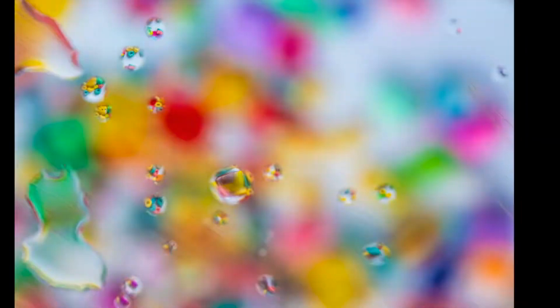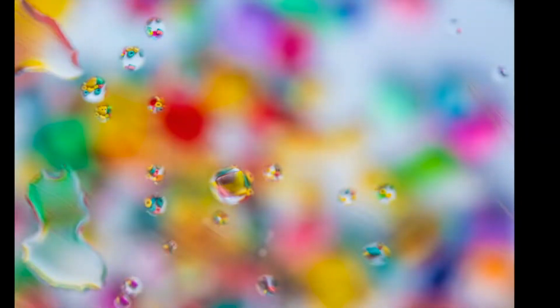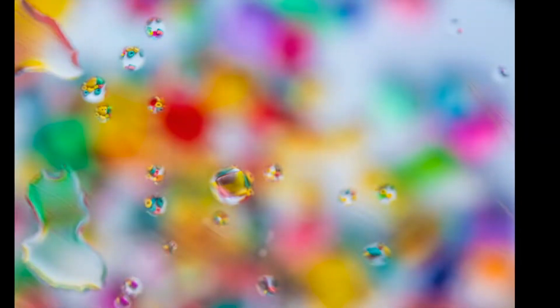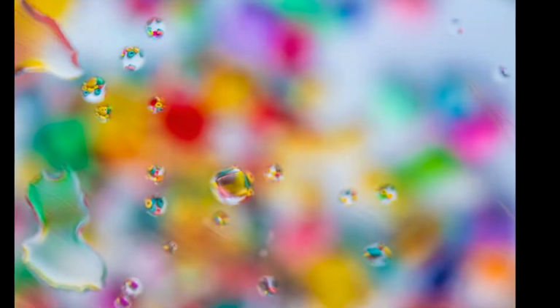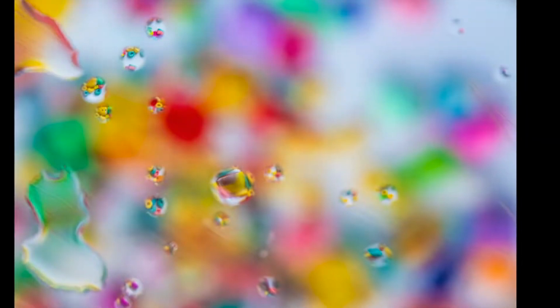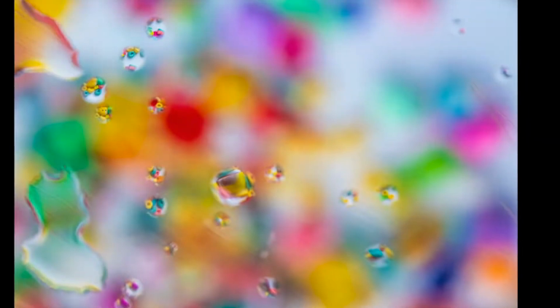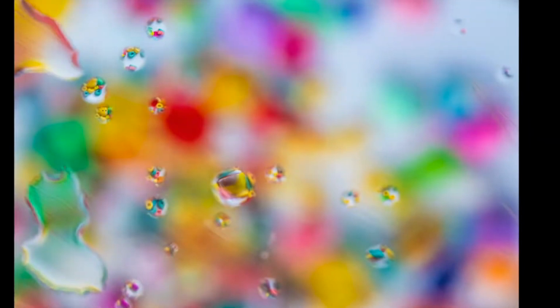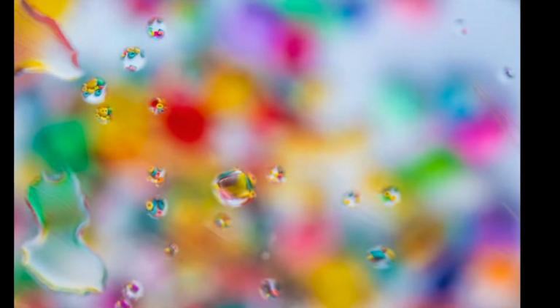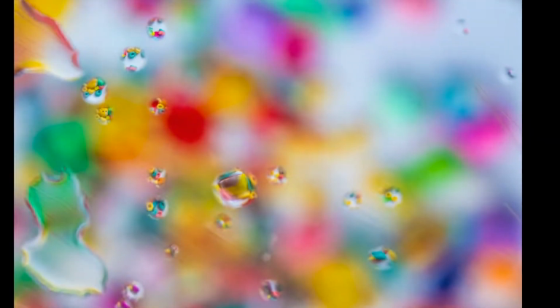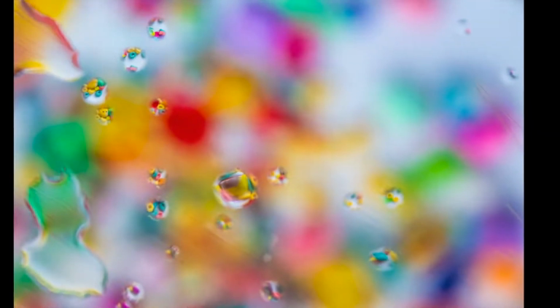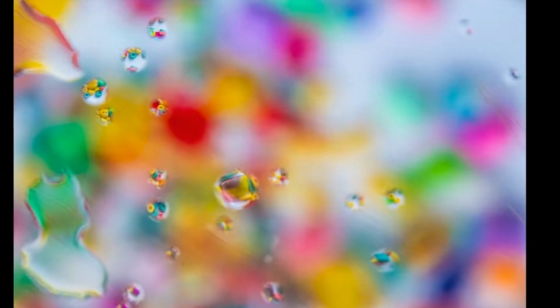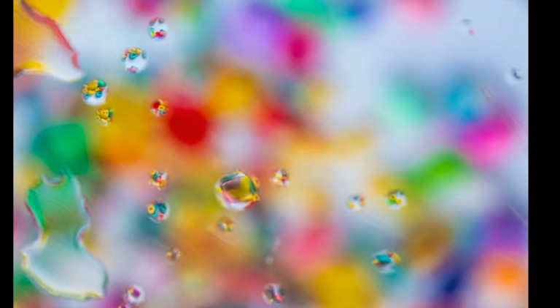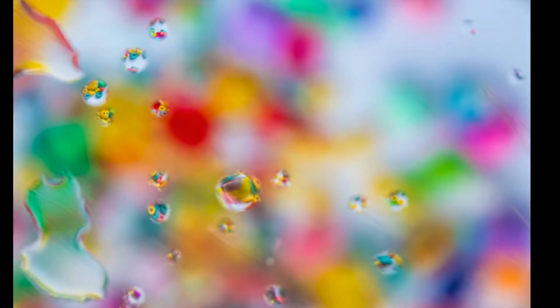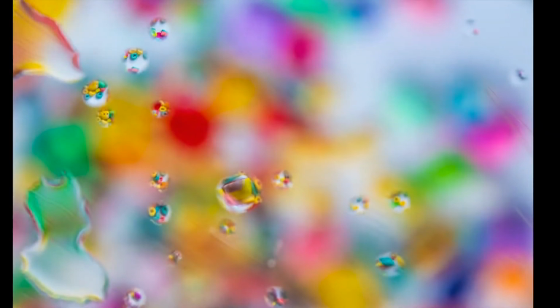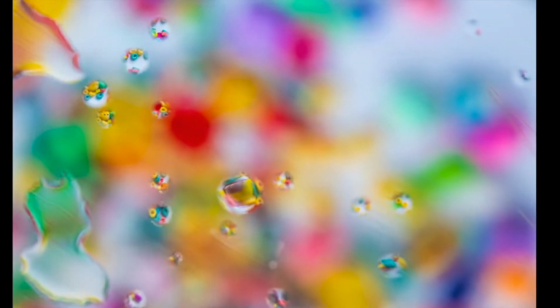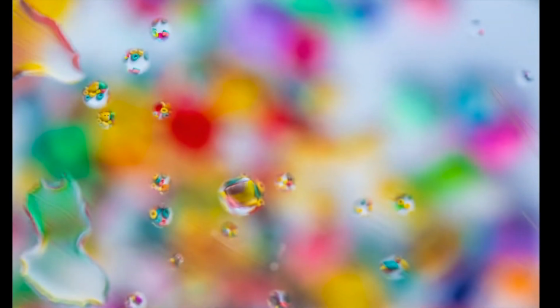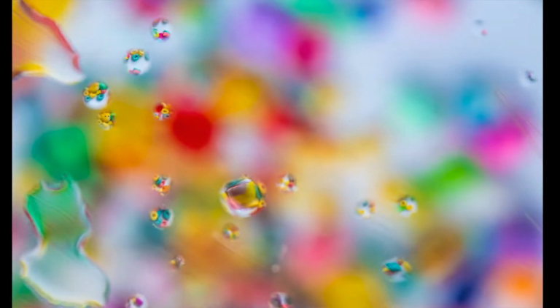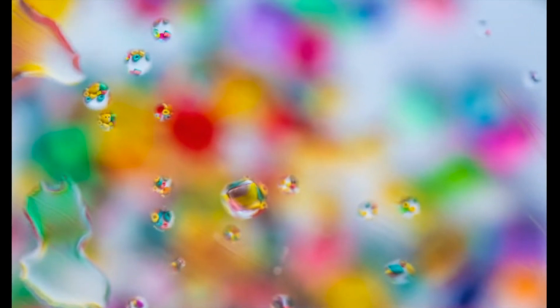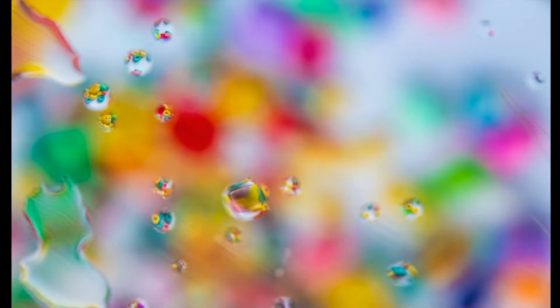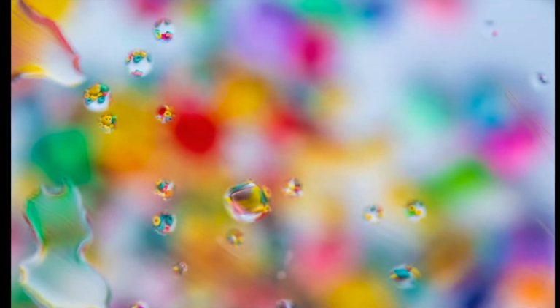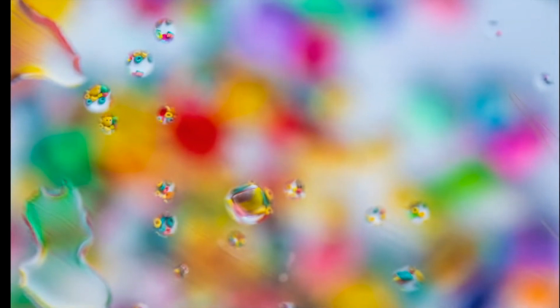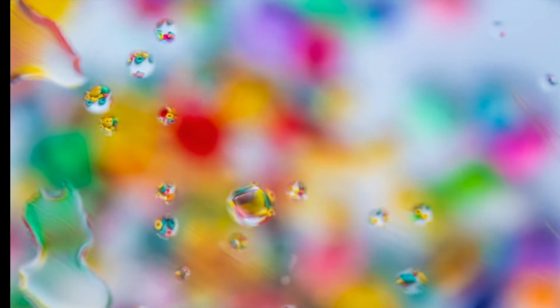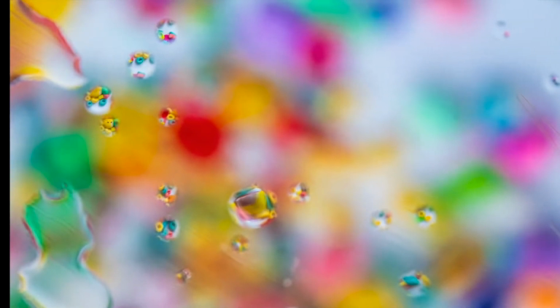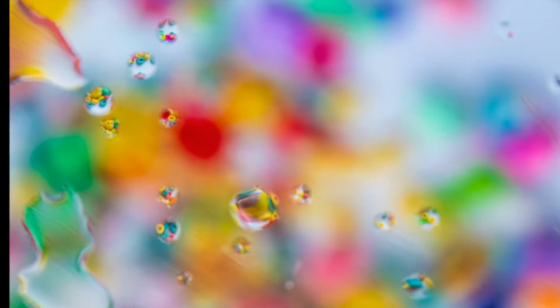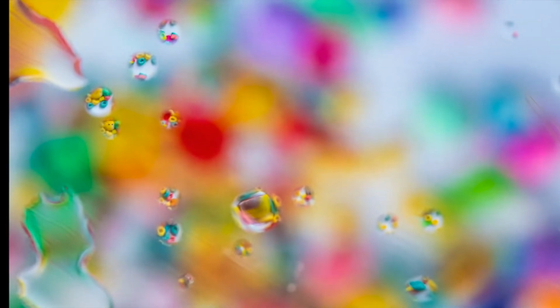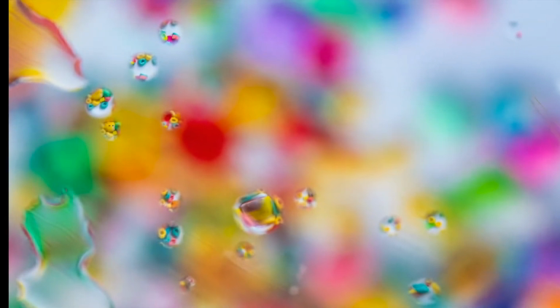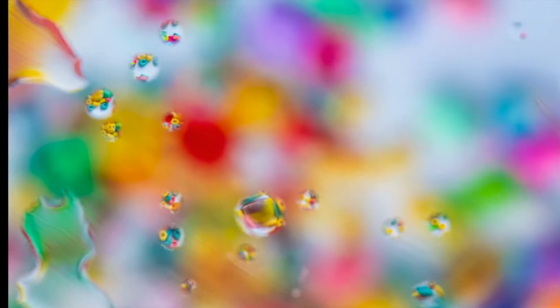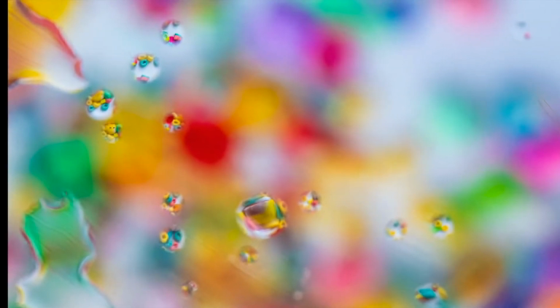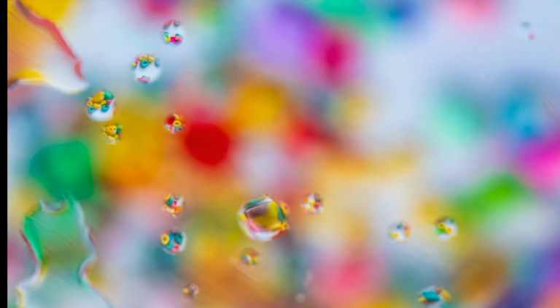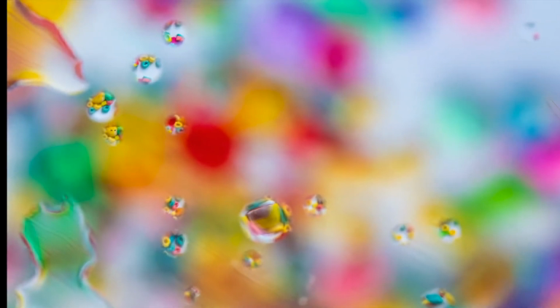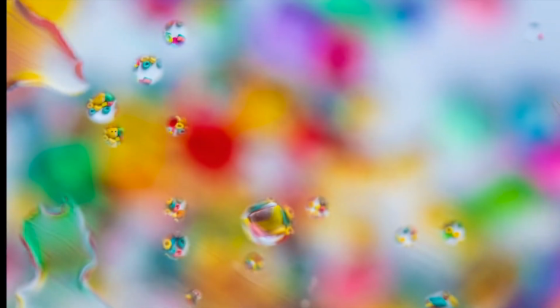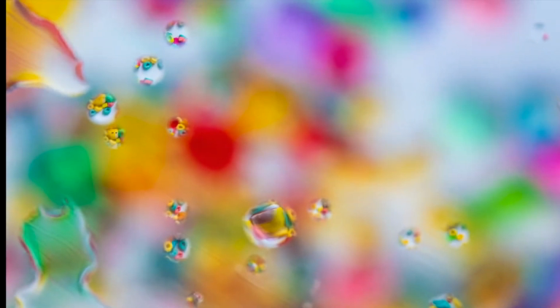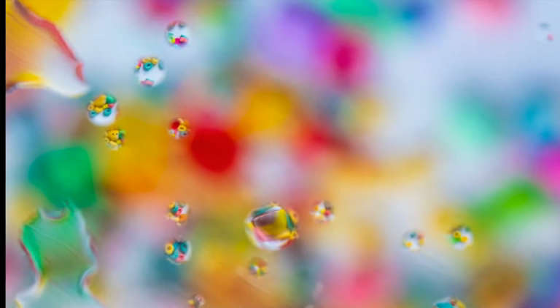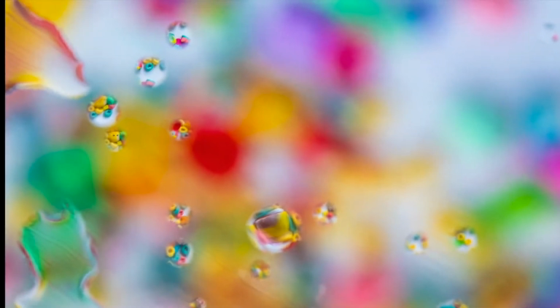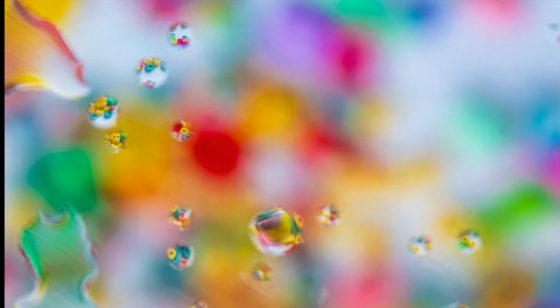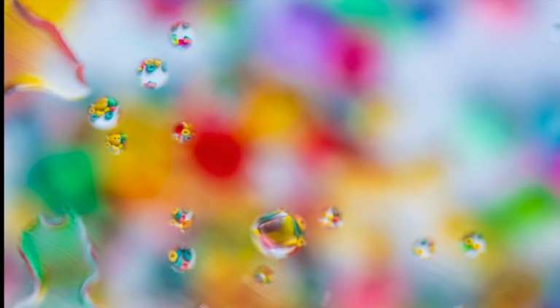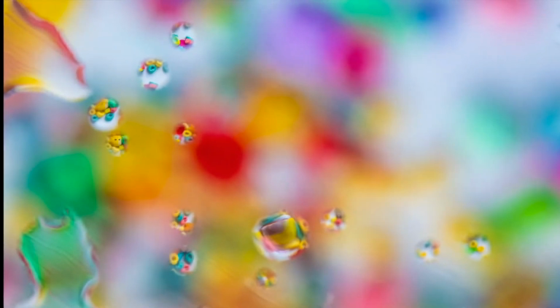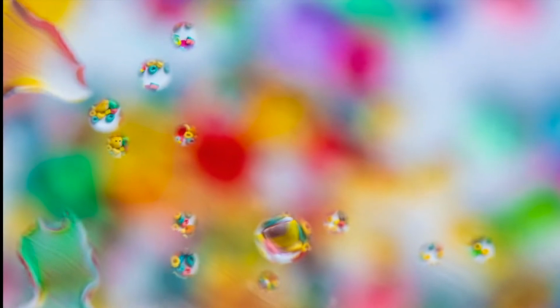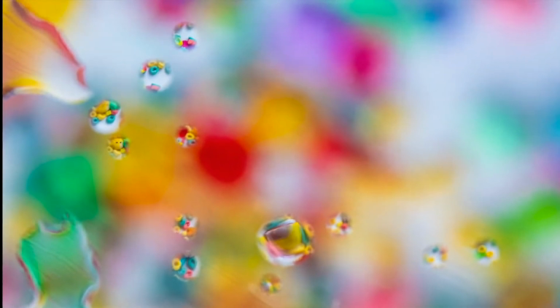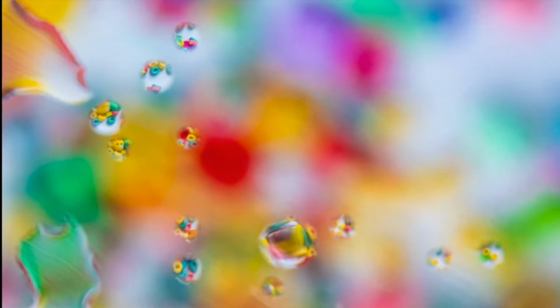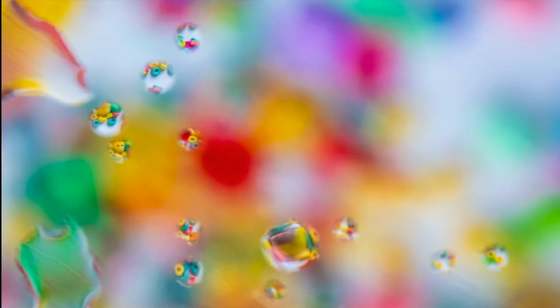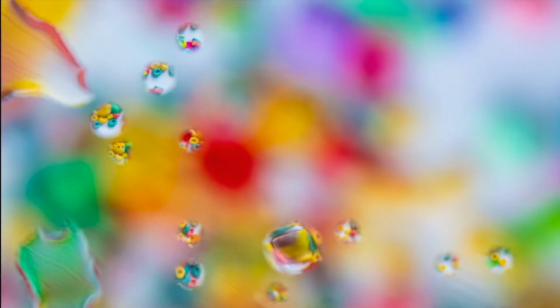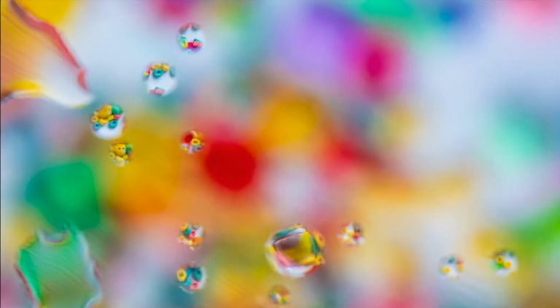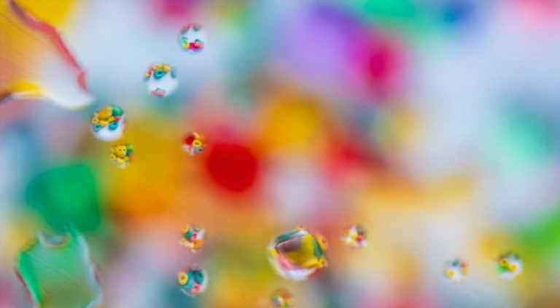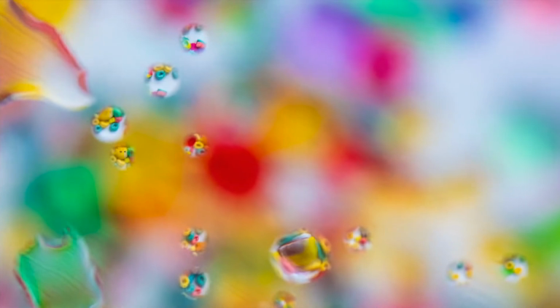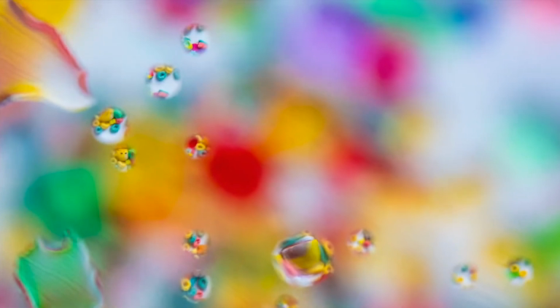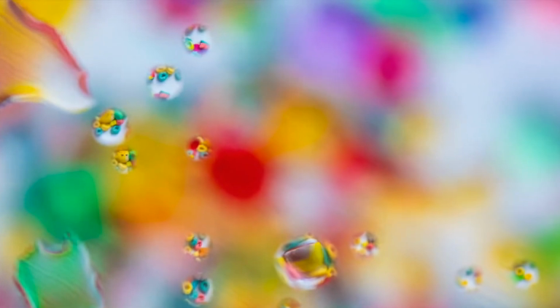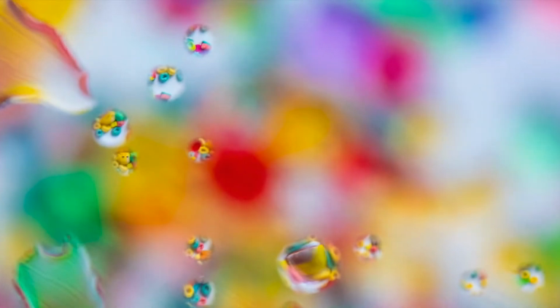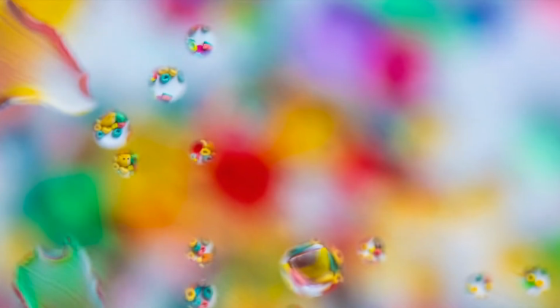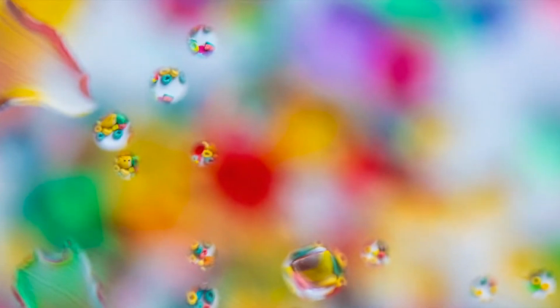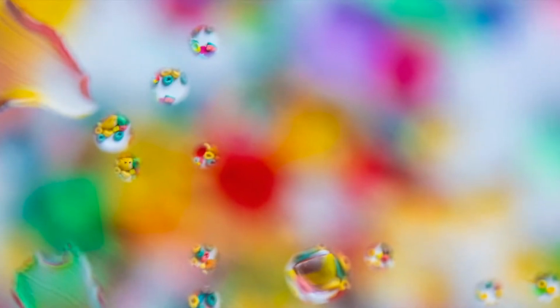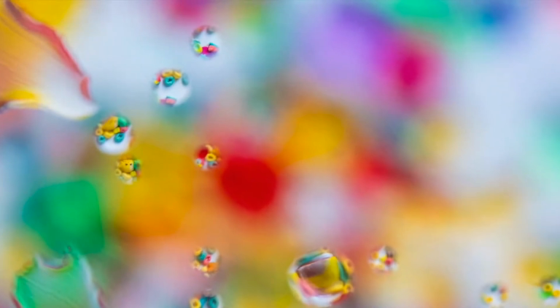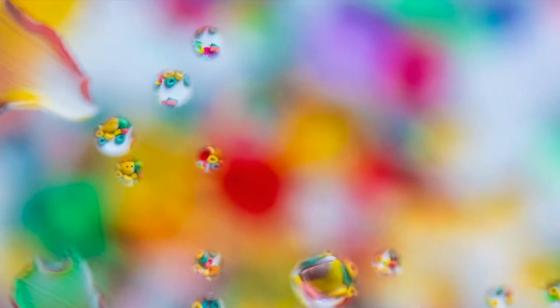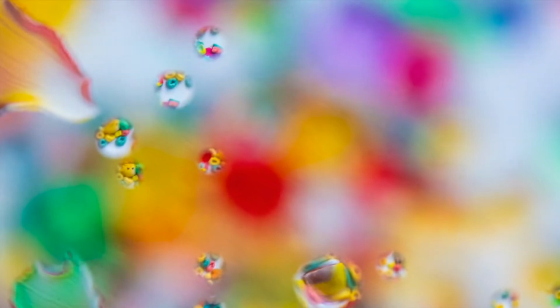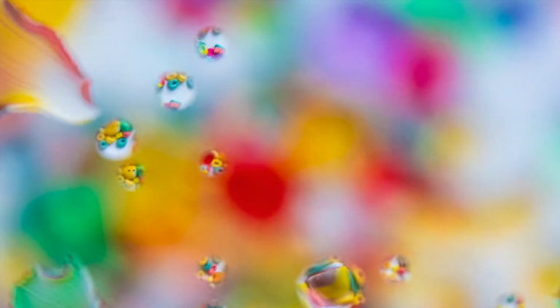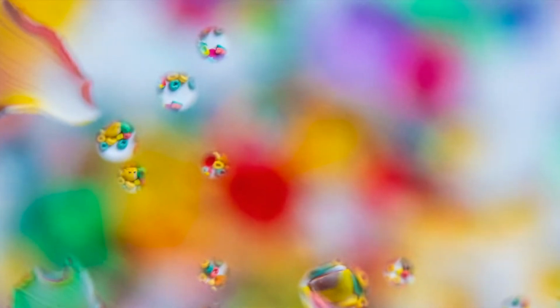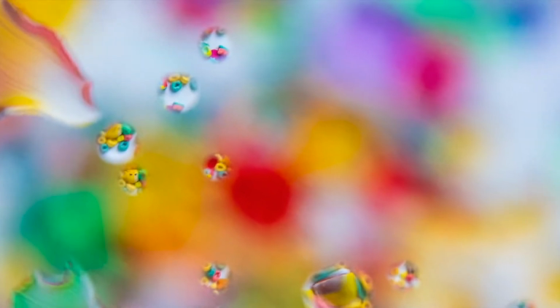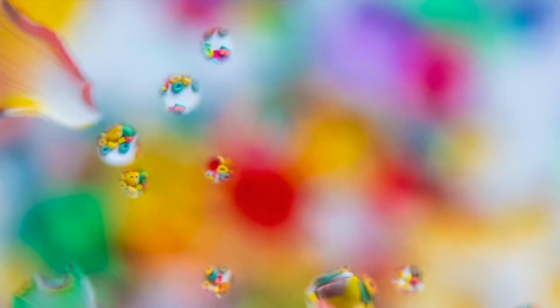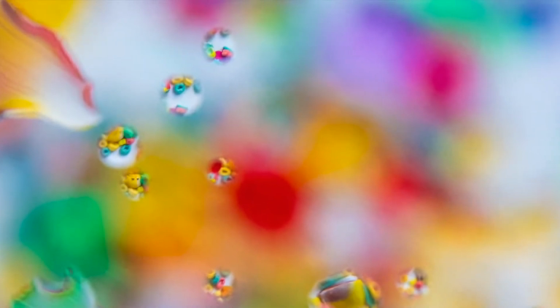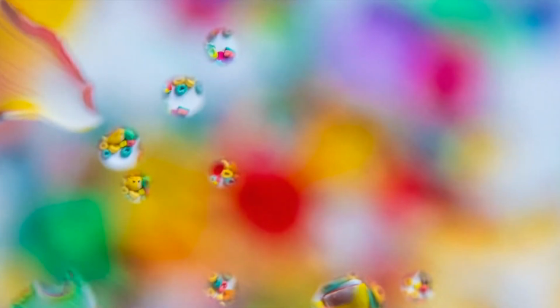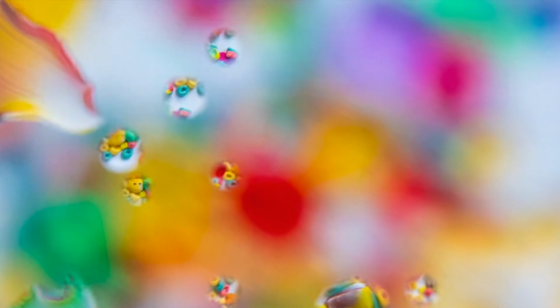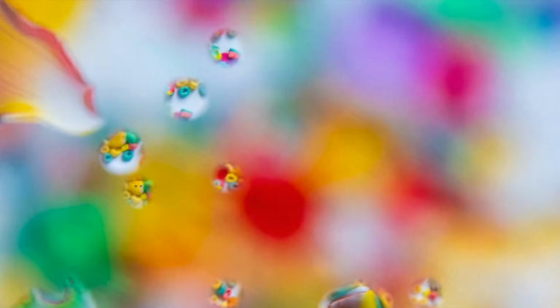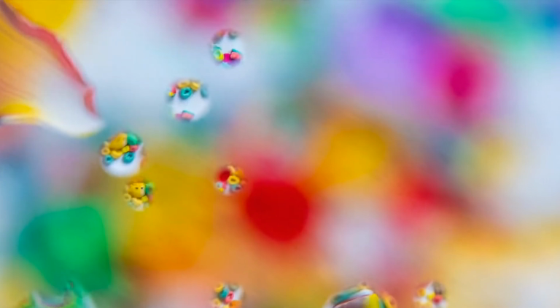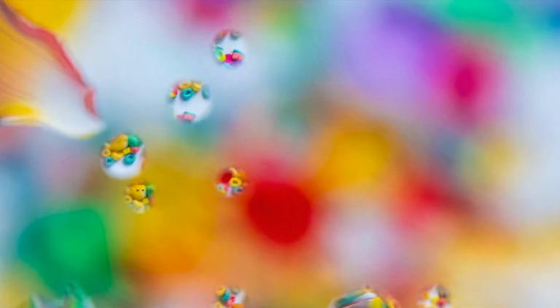And when you zoom in on an individual water drop you can often see the entire scene from below reflected in a single drop.